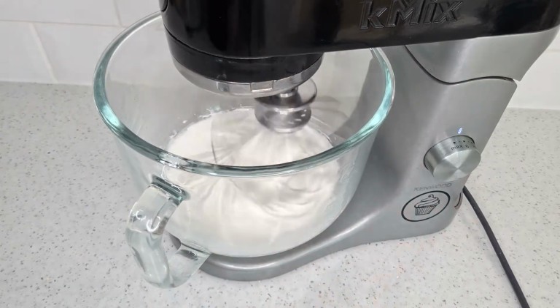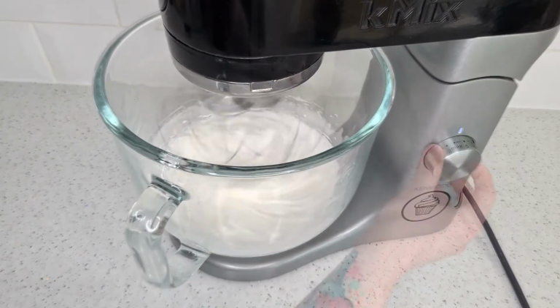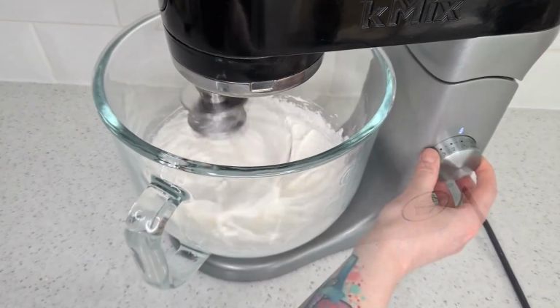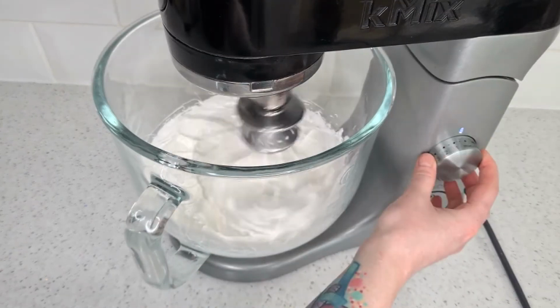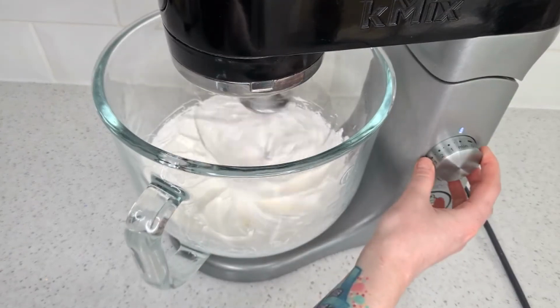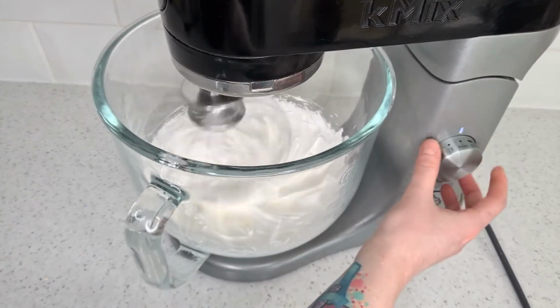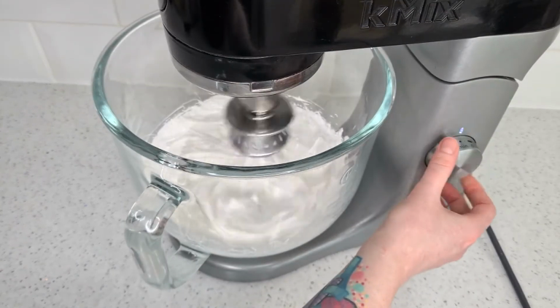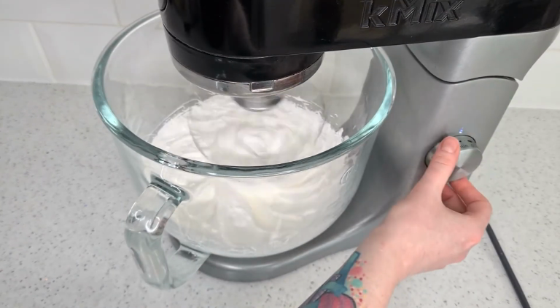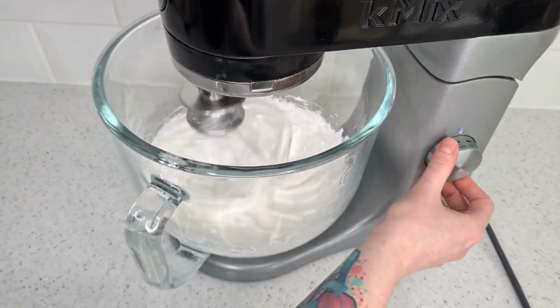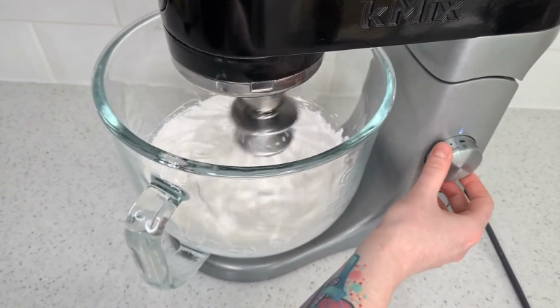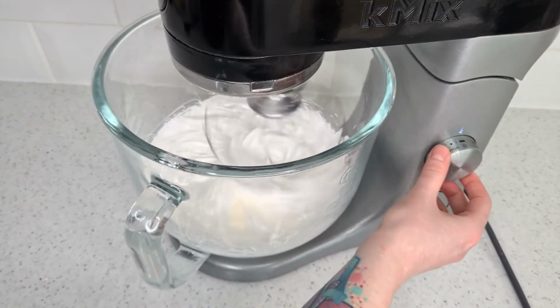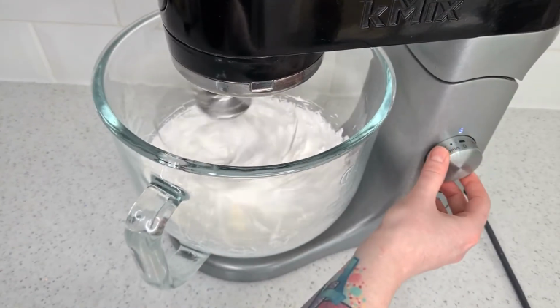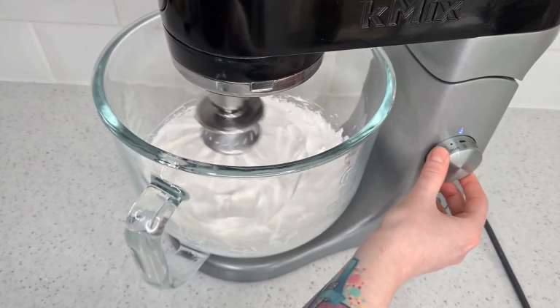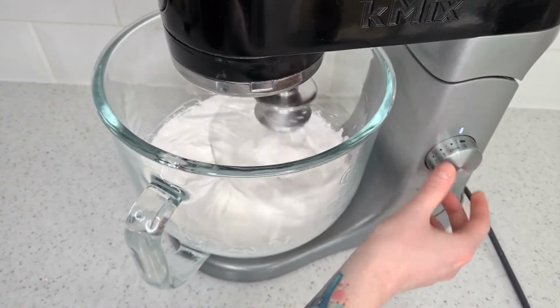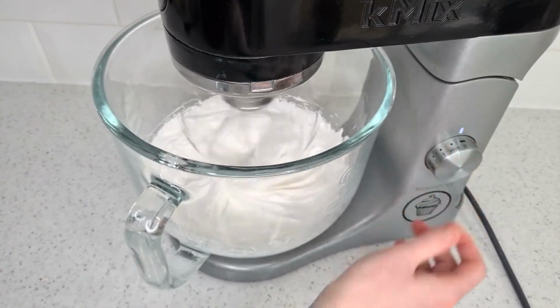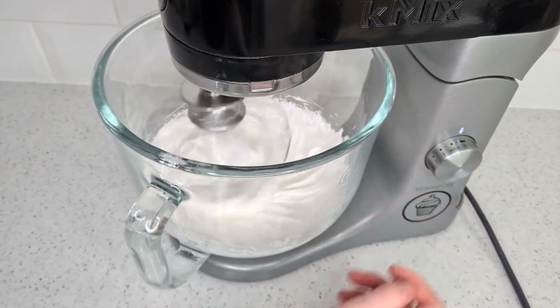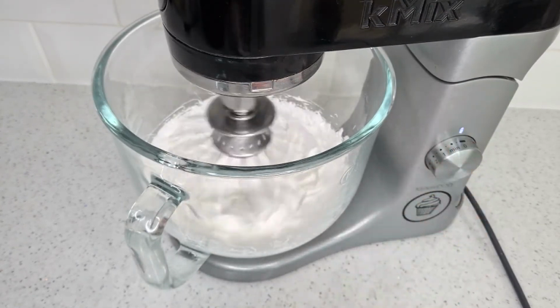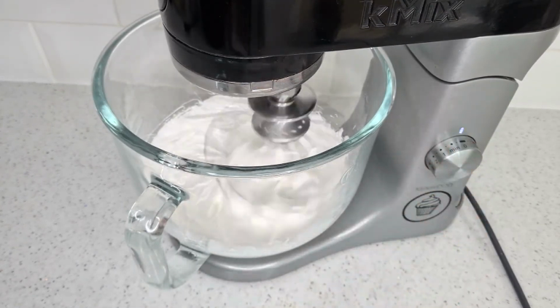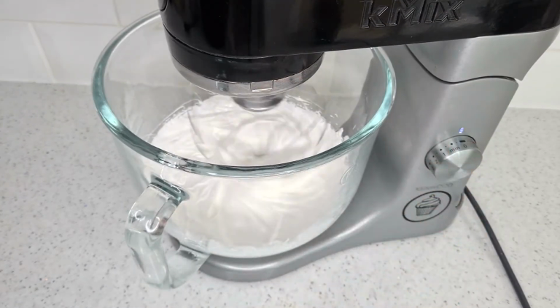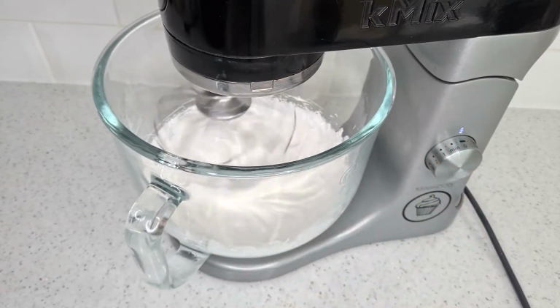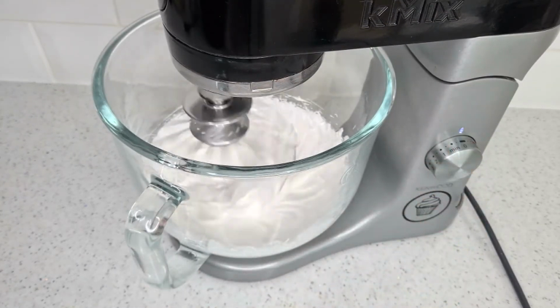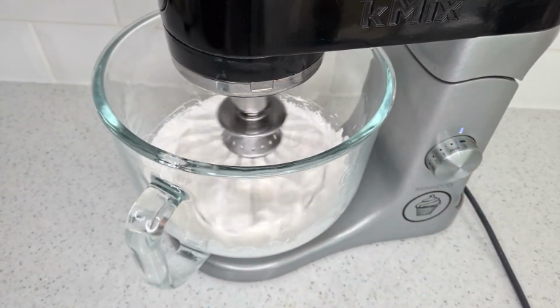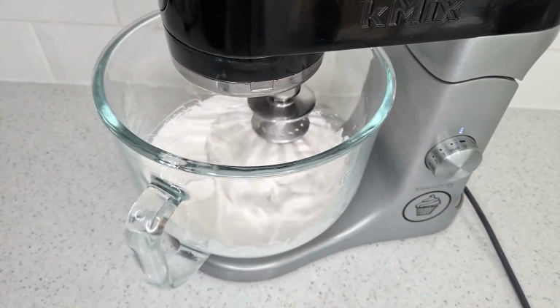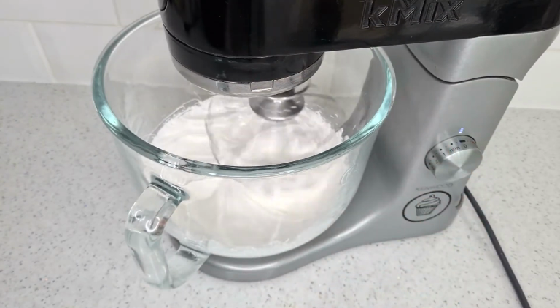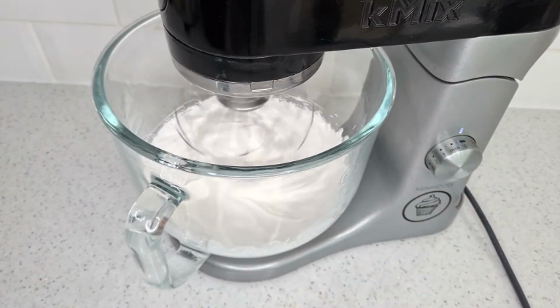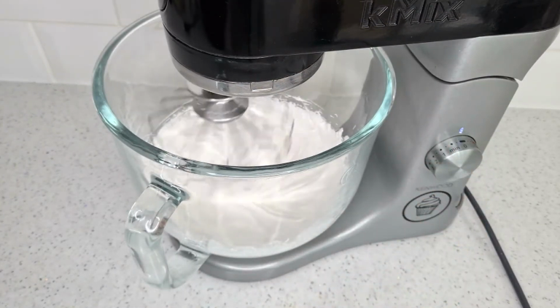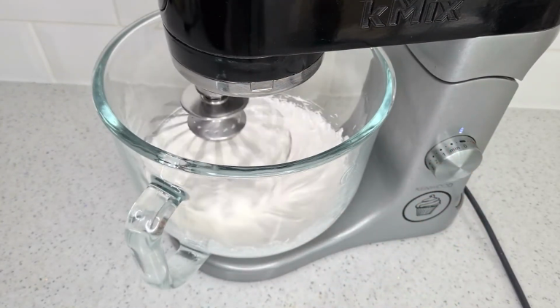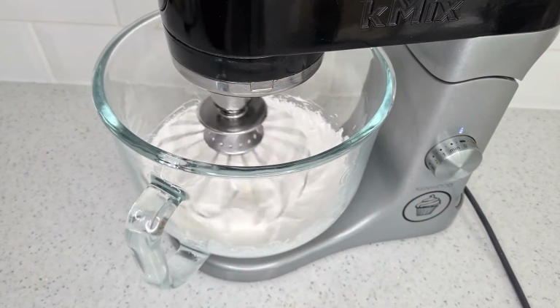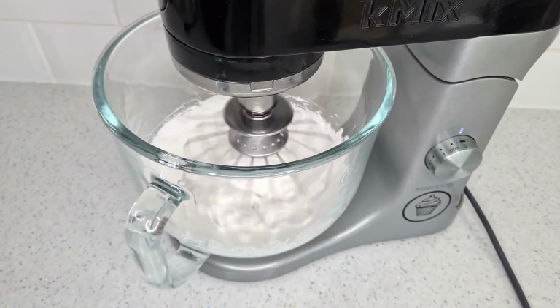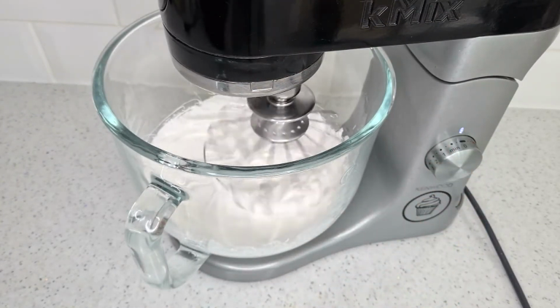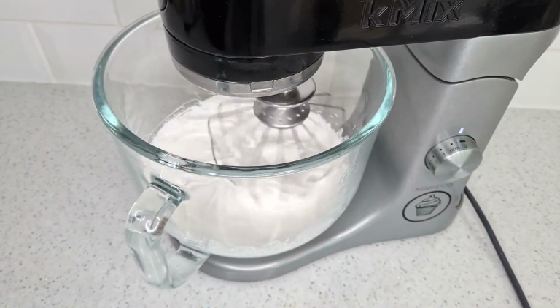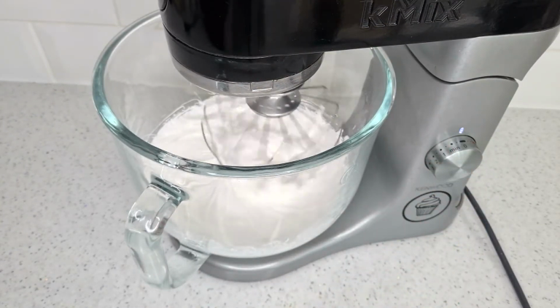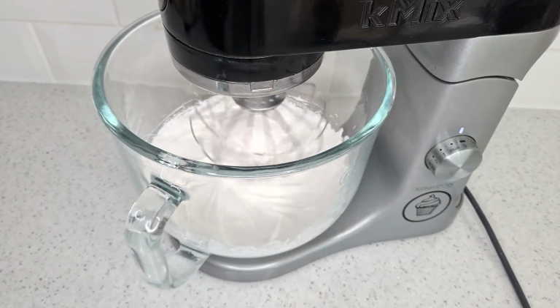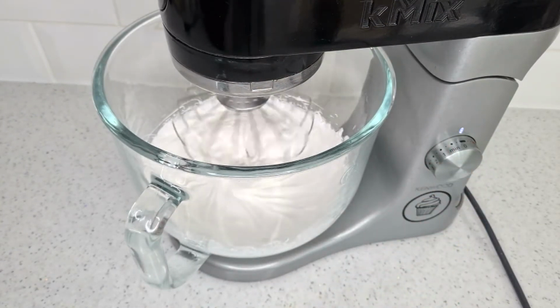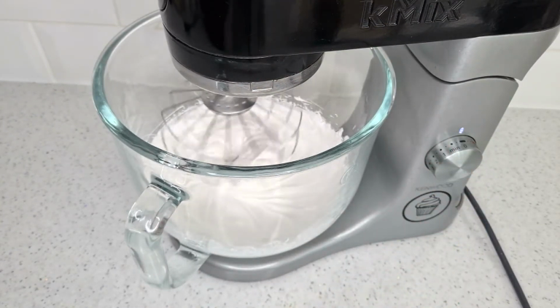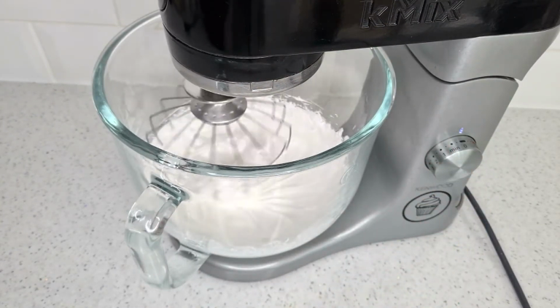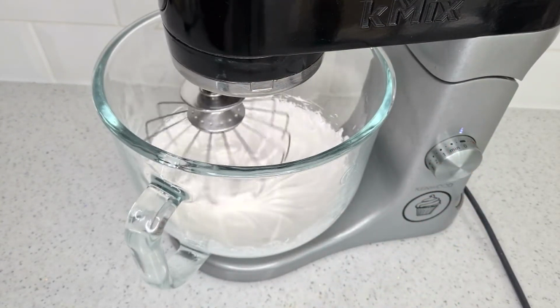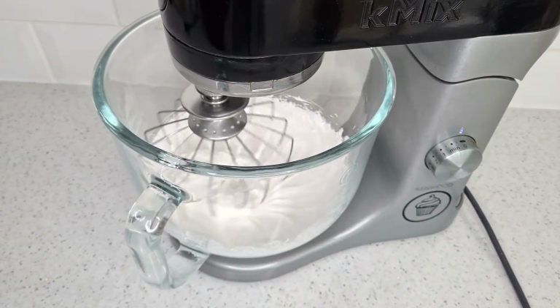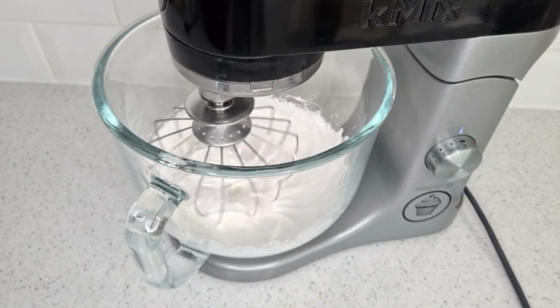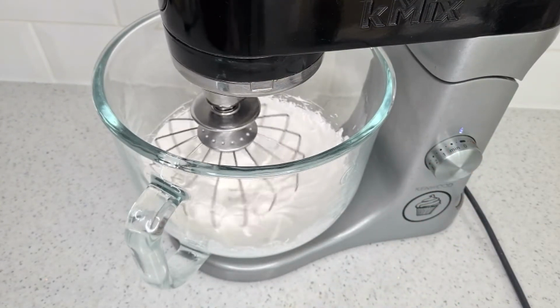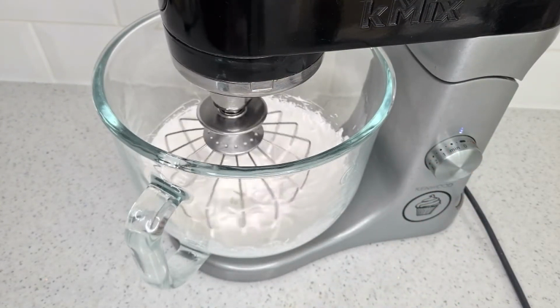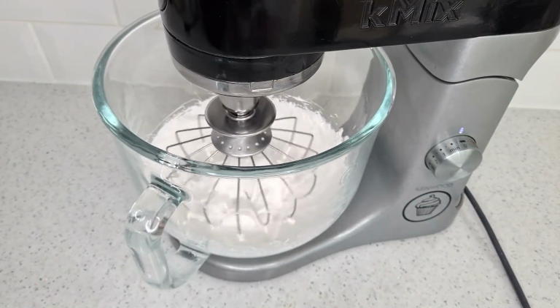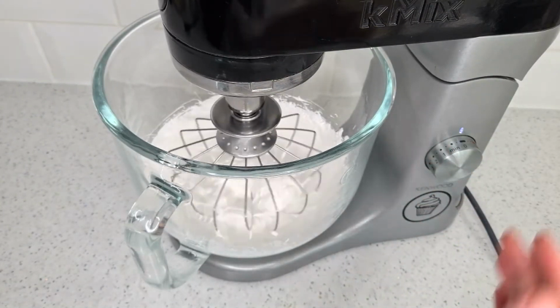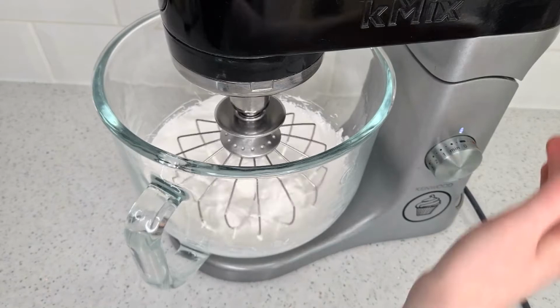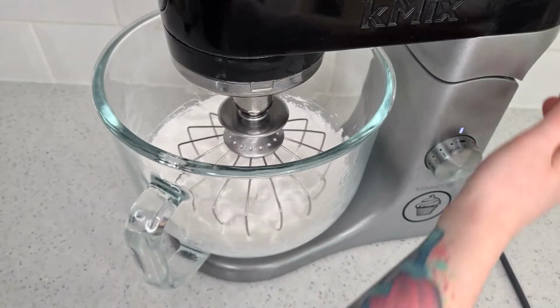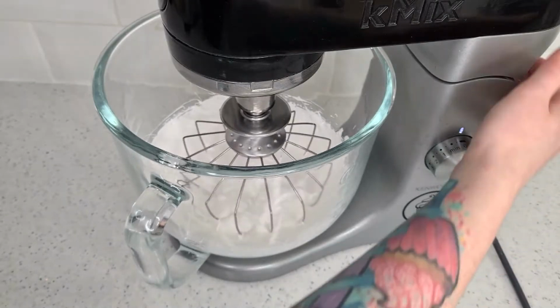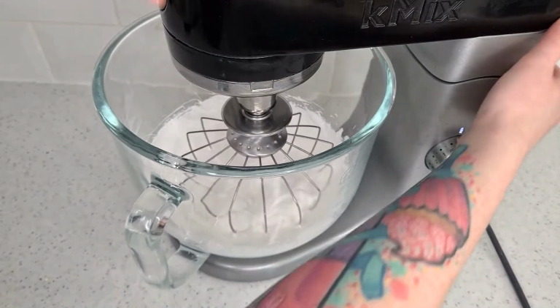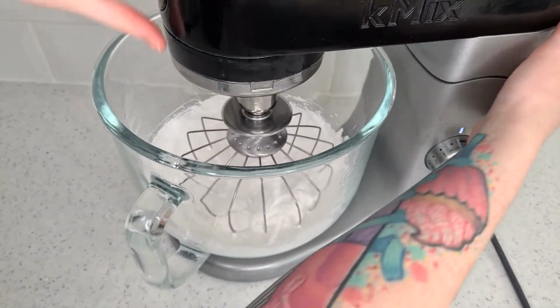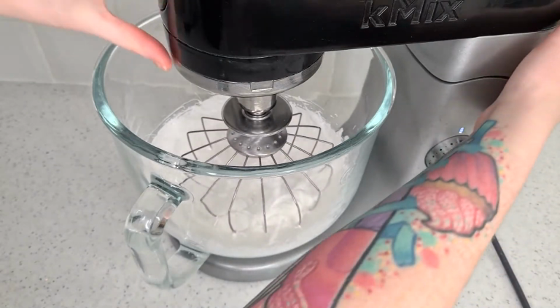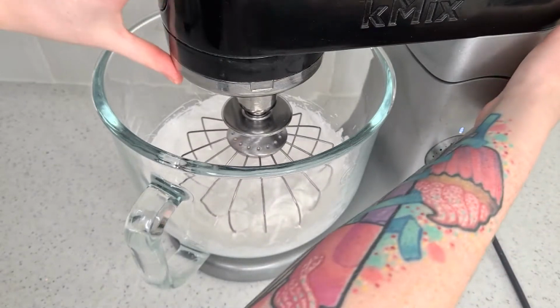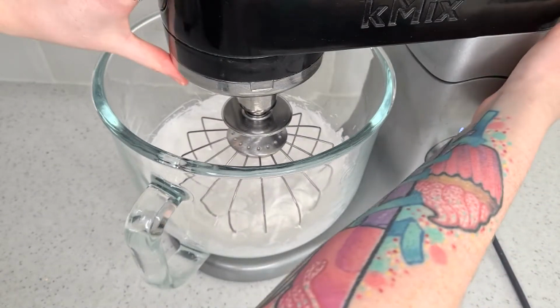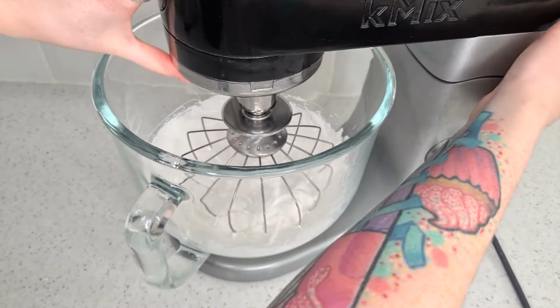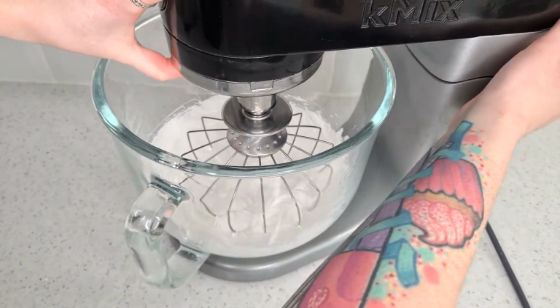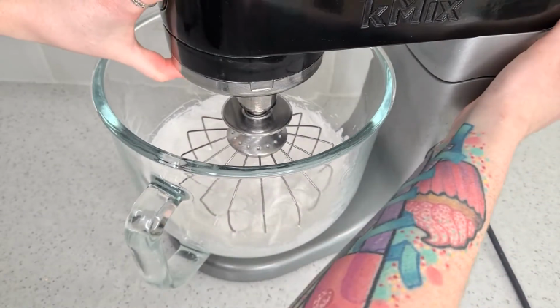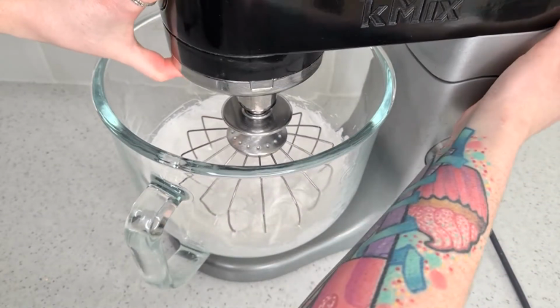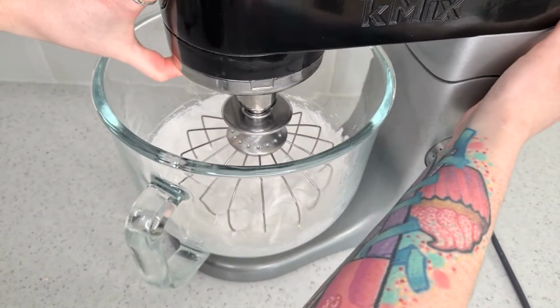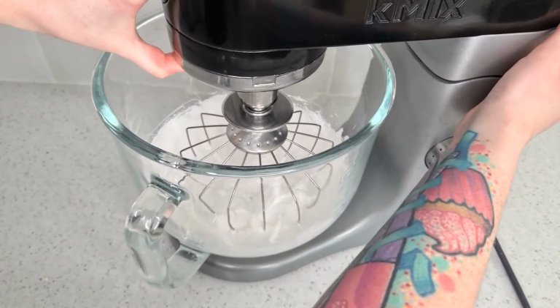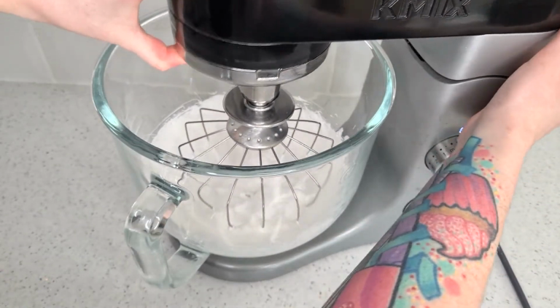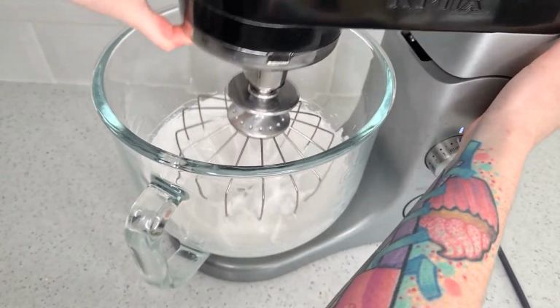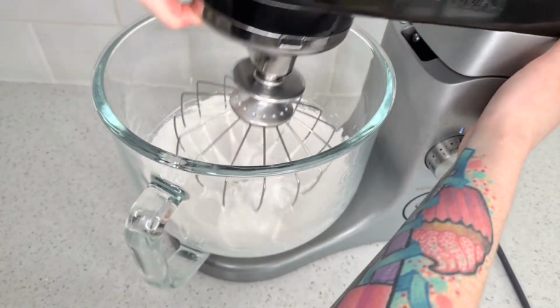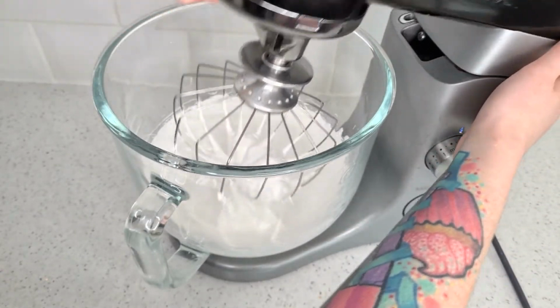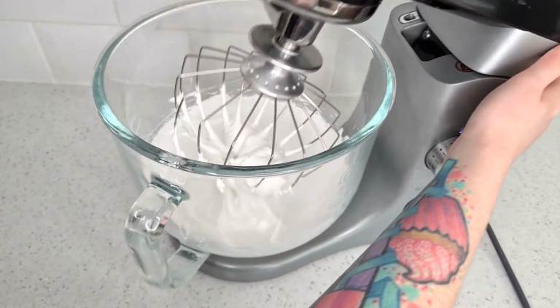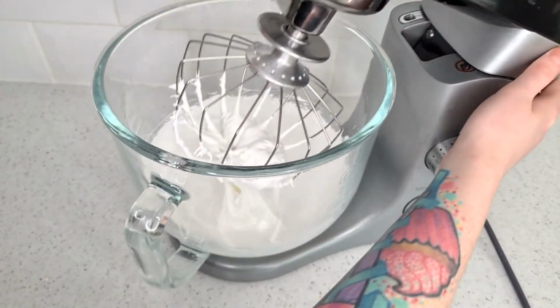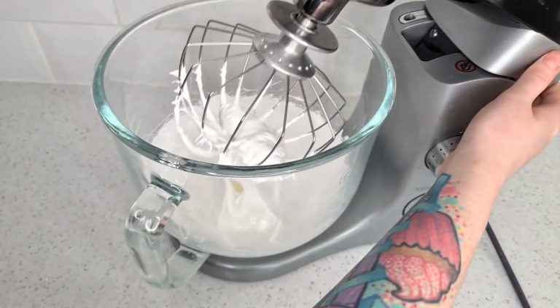It's taken me about 10 to 12 minutes to whip it up to peak consistency, and as you can see it holds its shape and has a lot of volume.